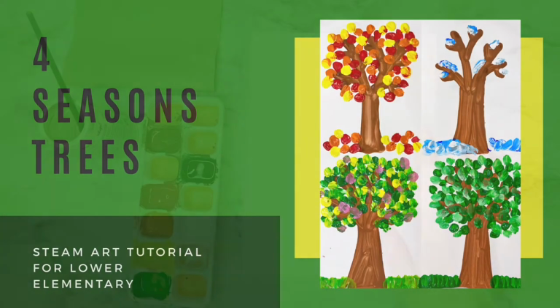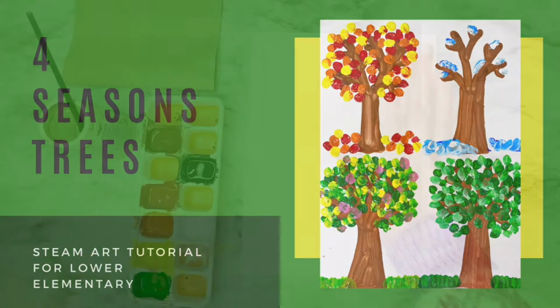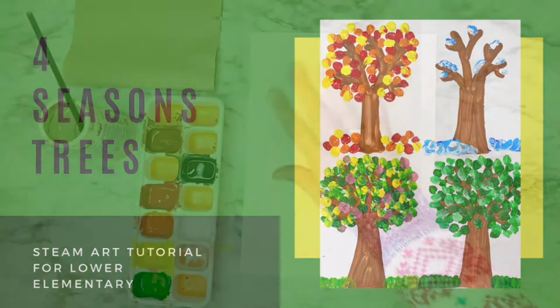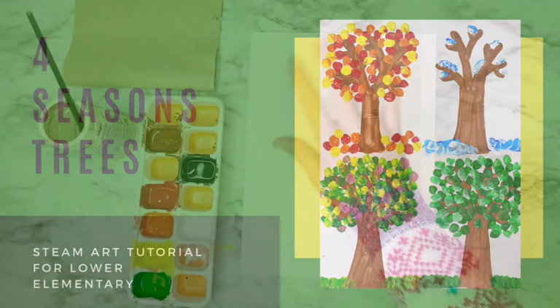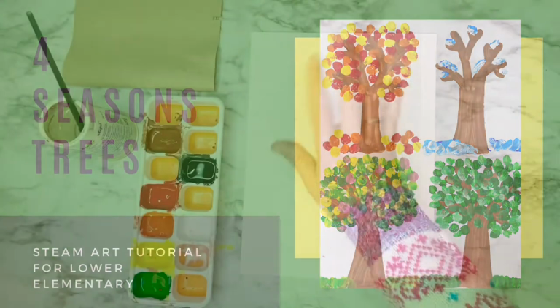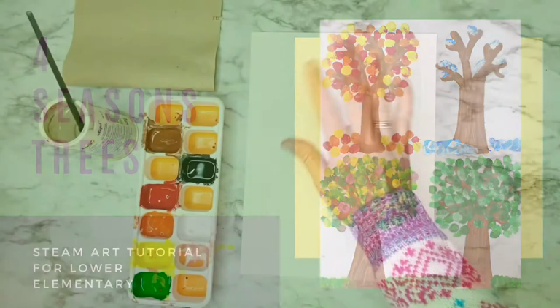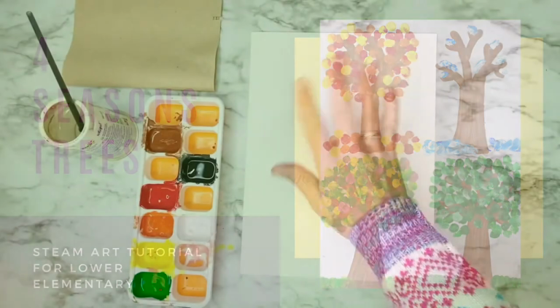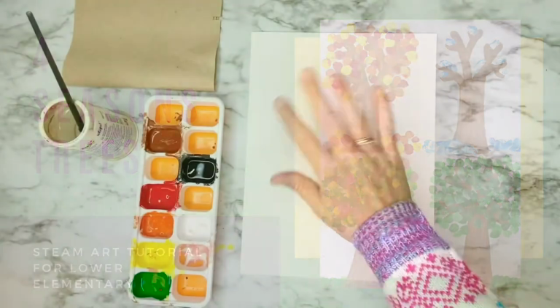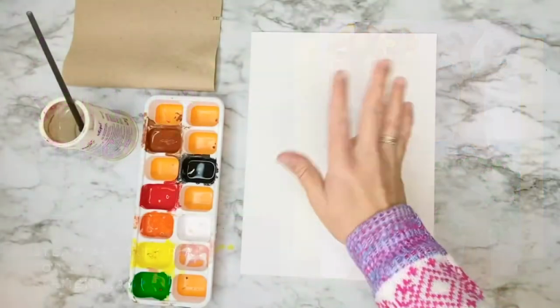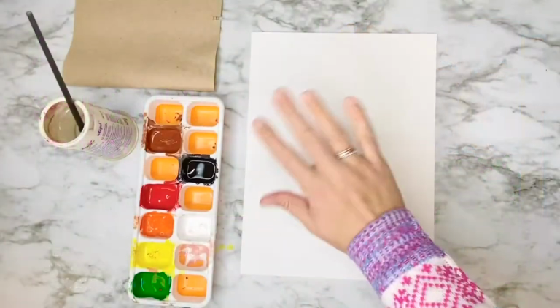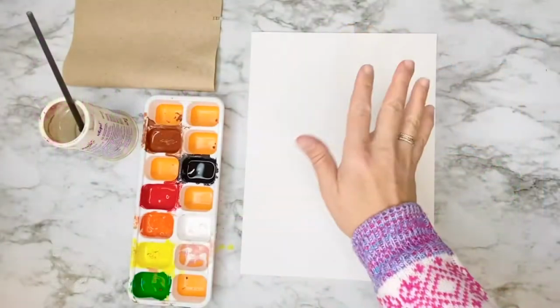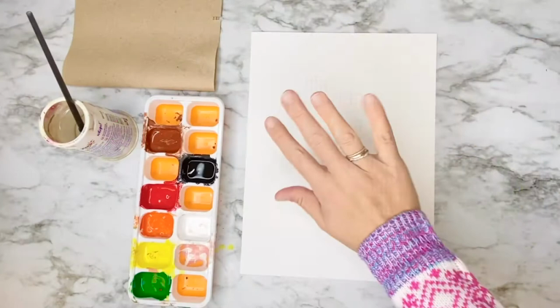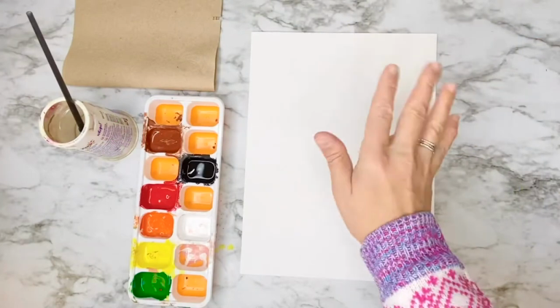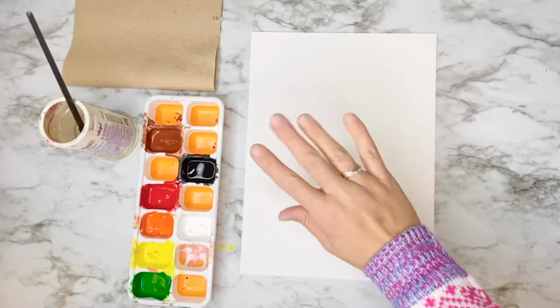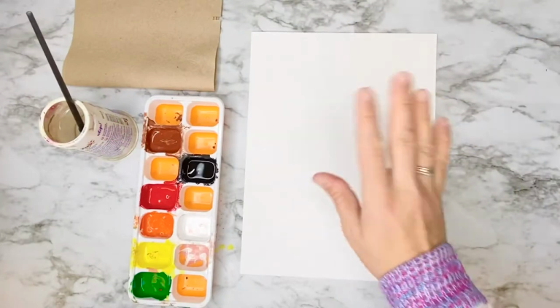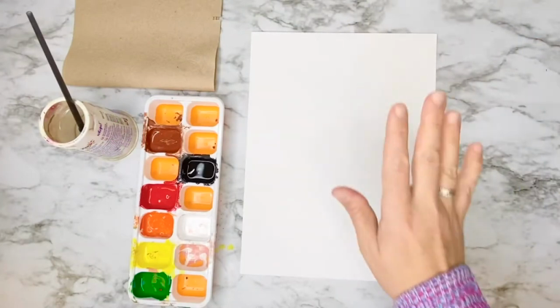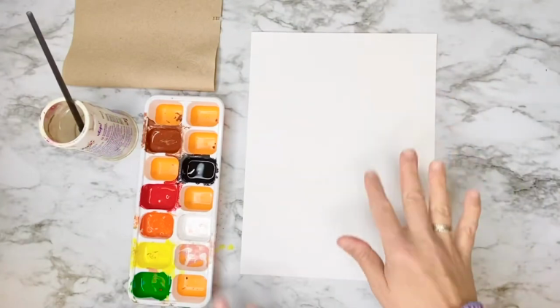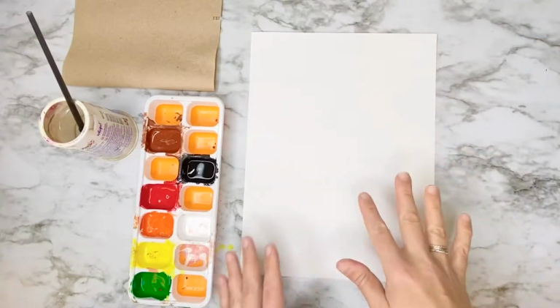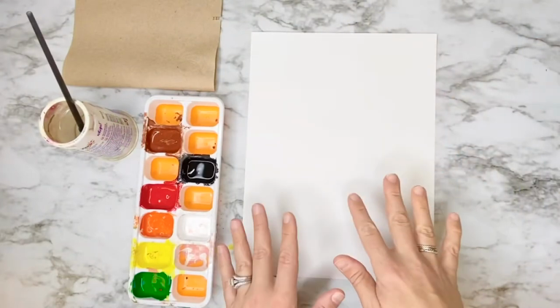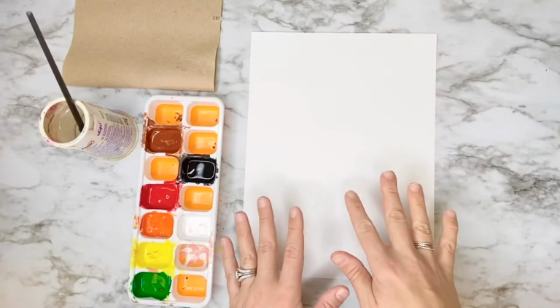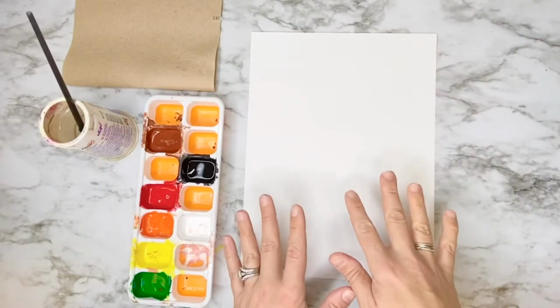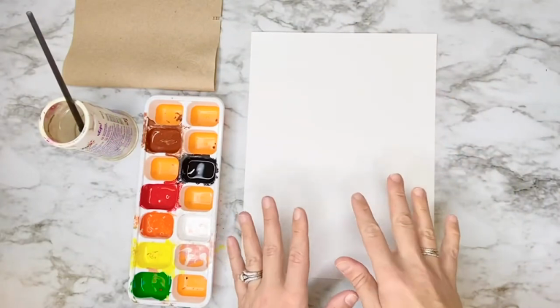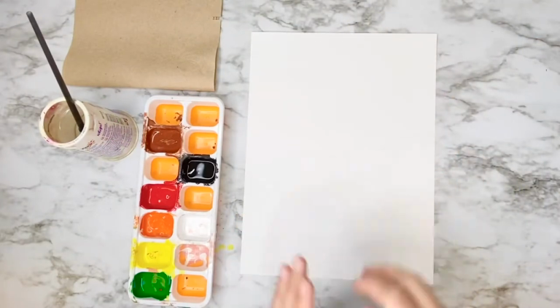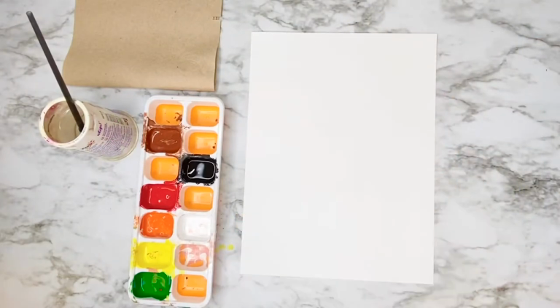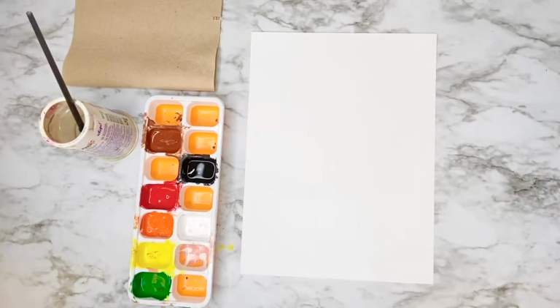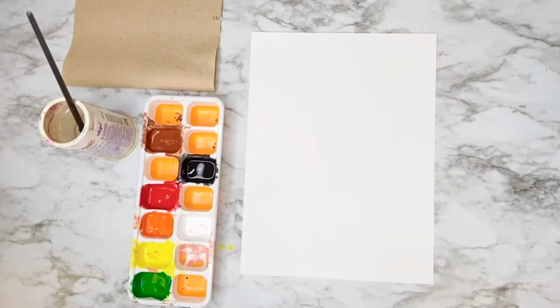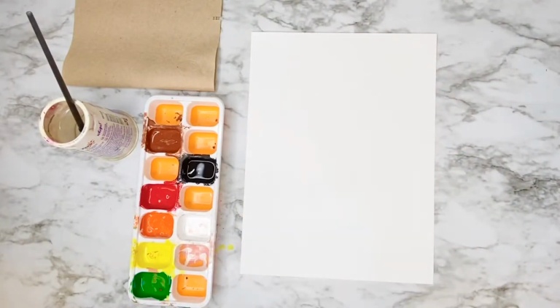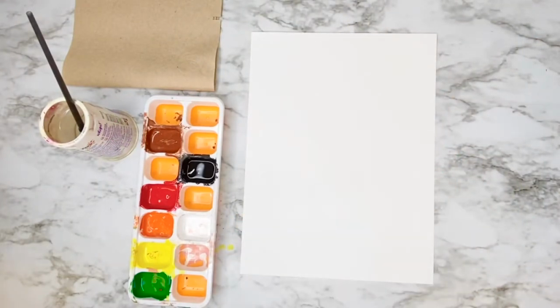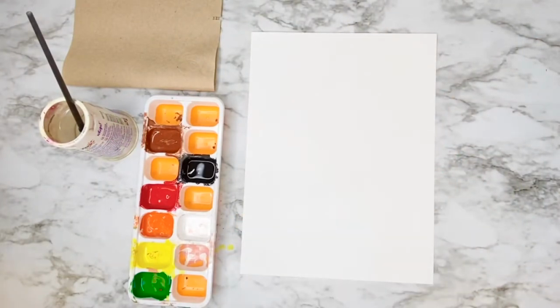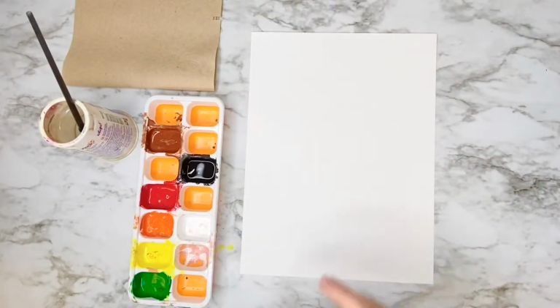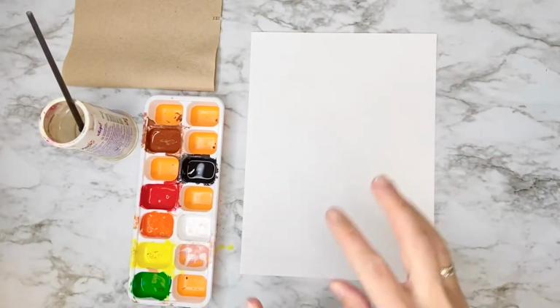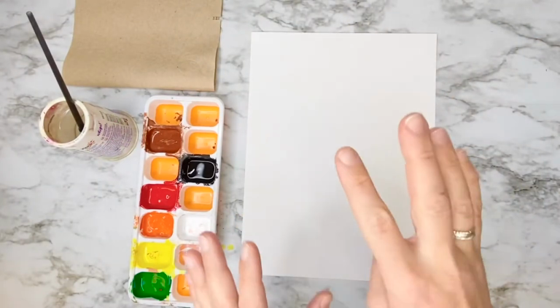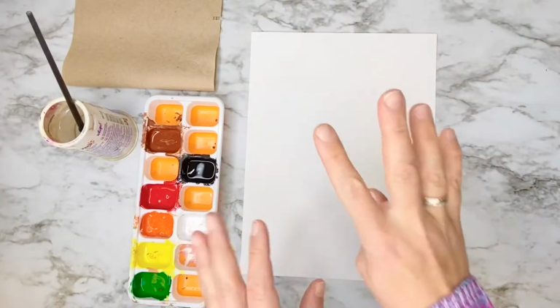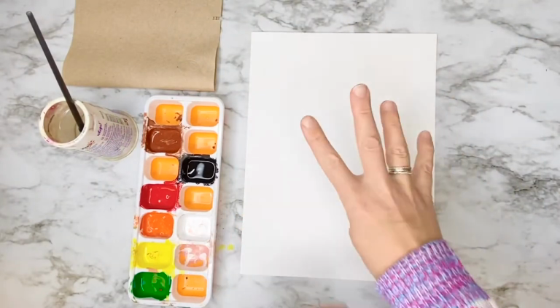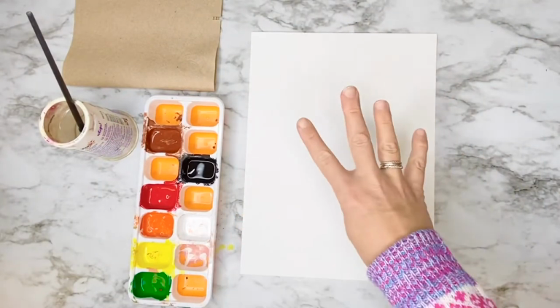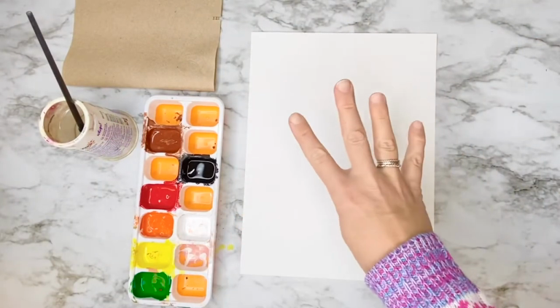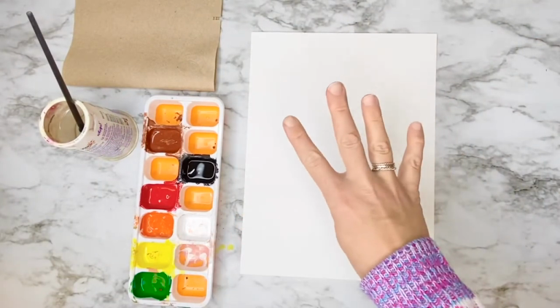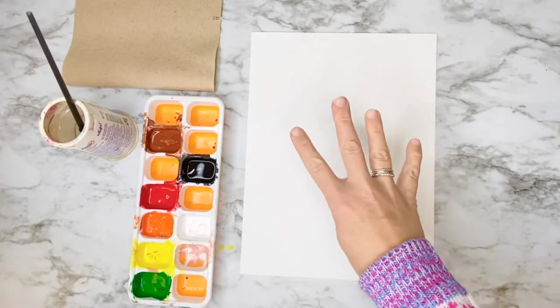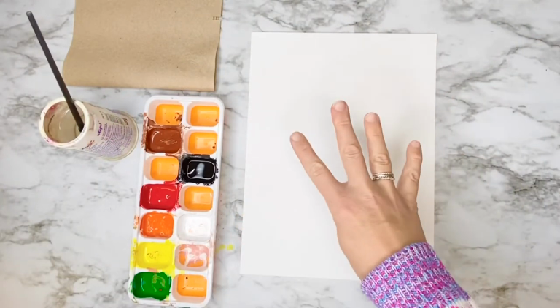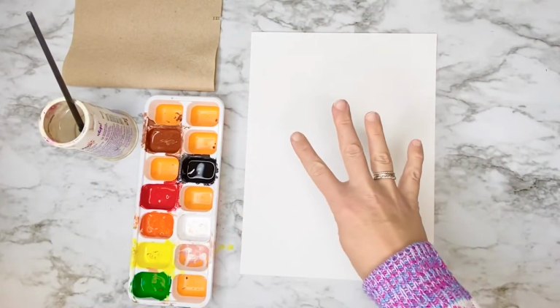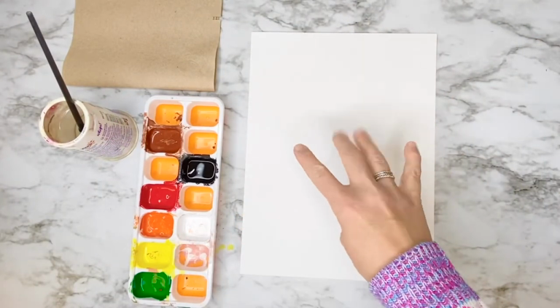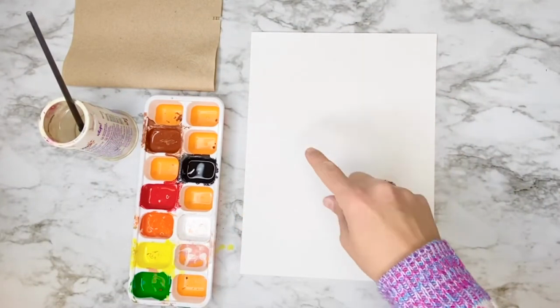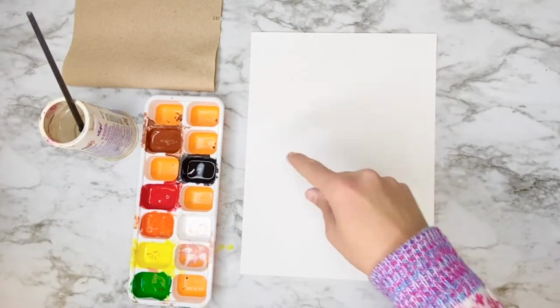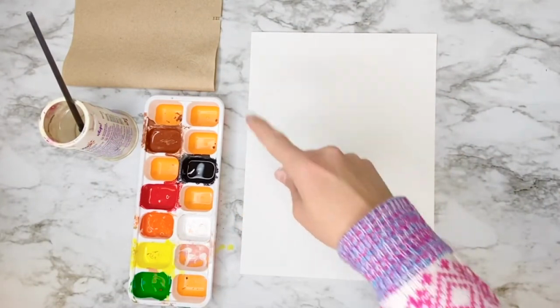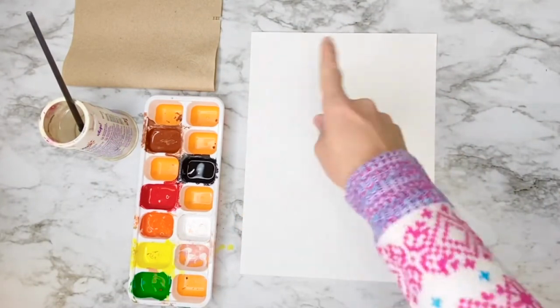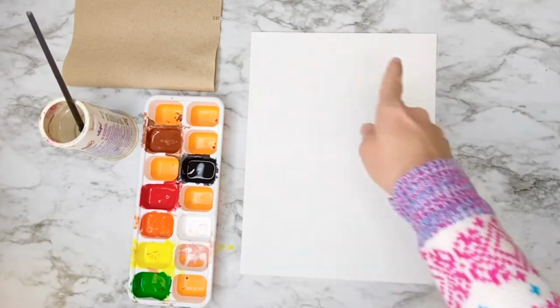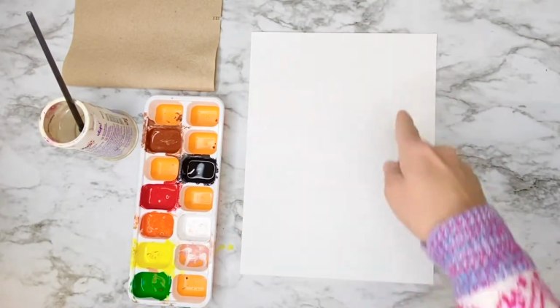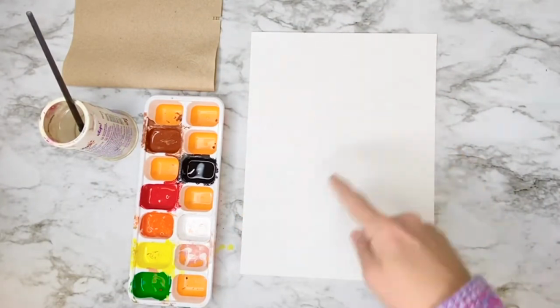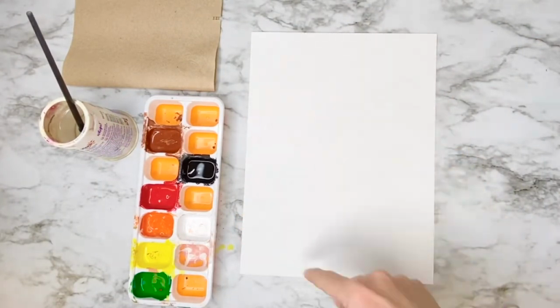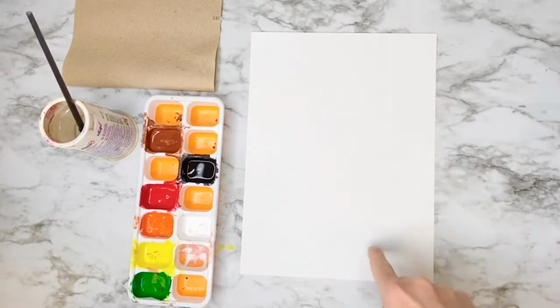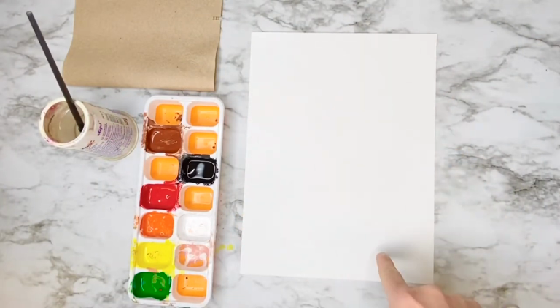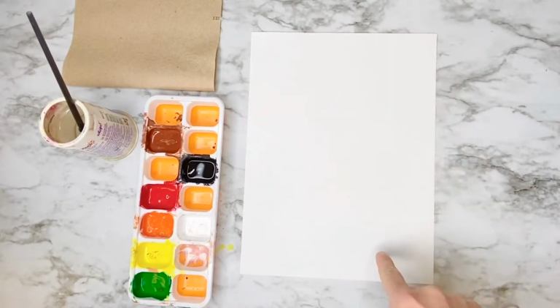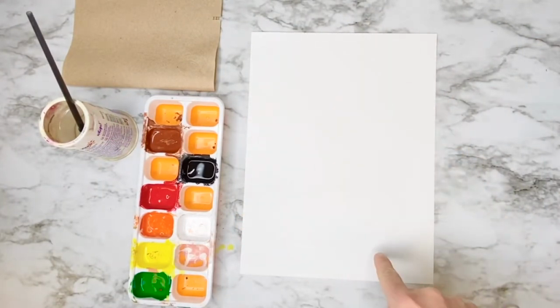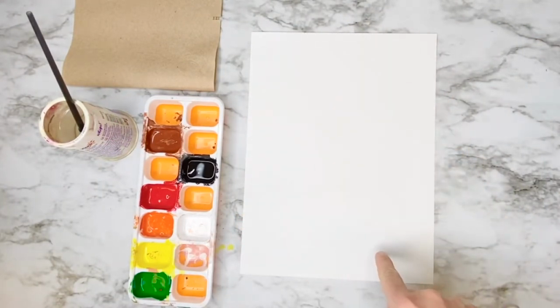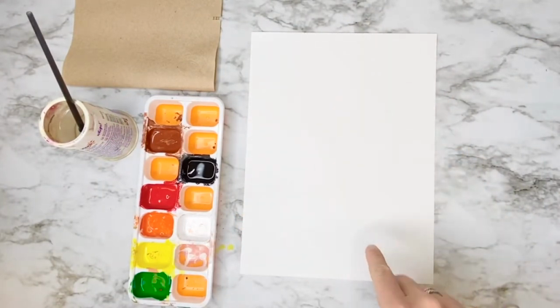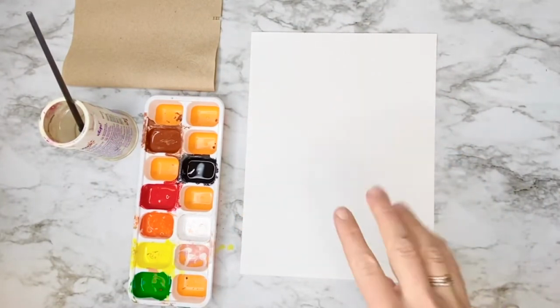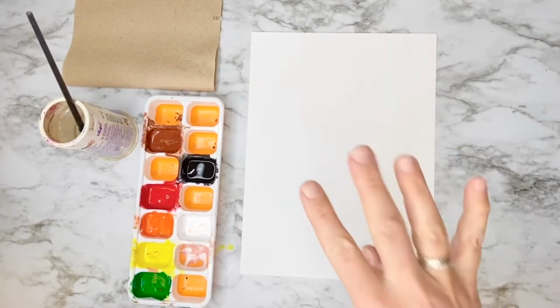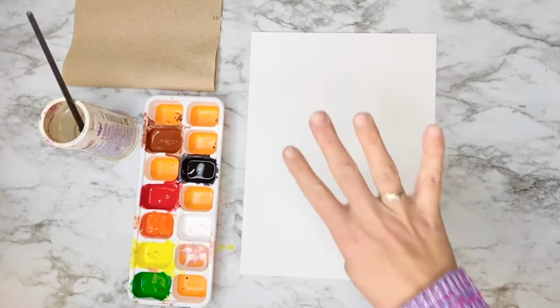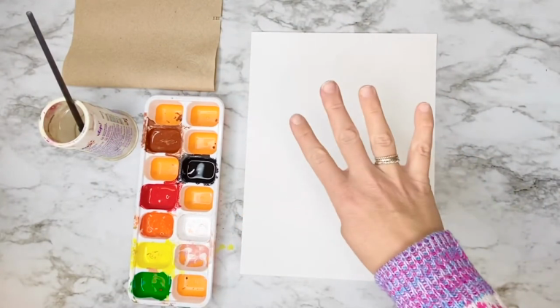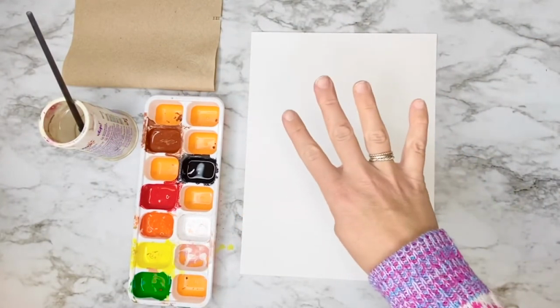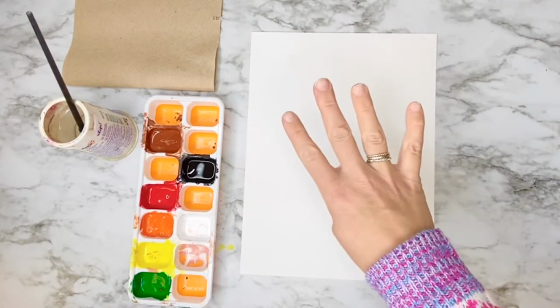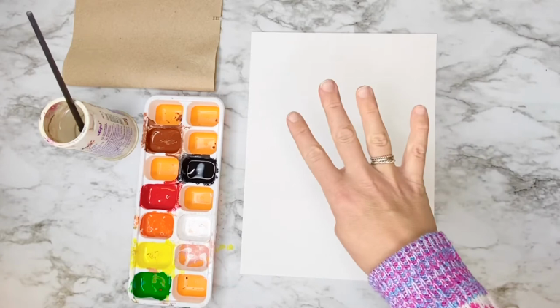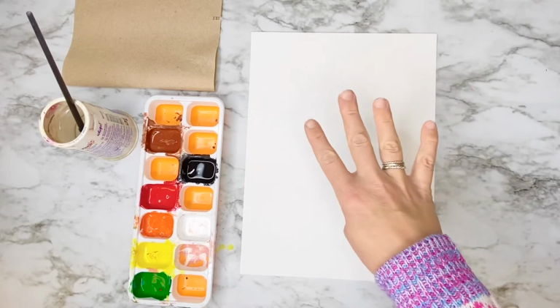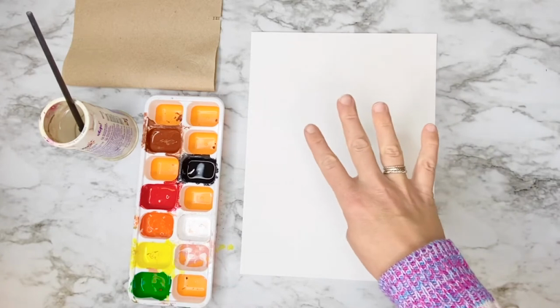Hi Artists! Today we're going to be painting four trees and they're going to represent the four seasons.